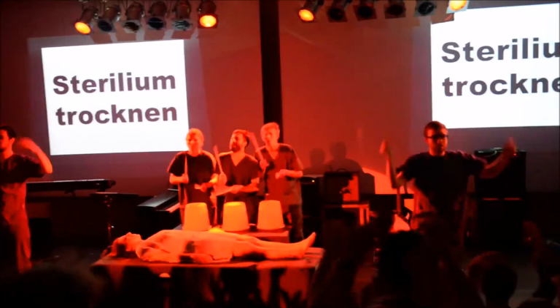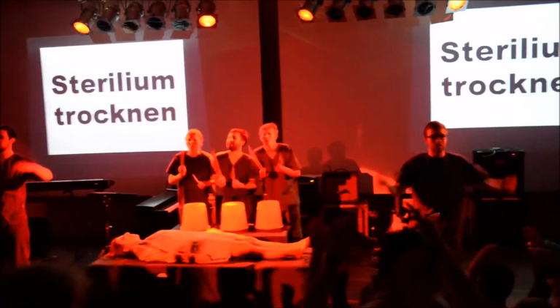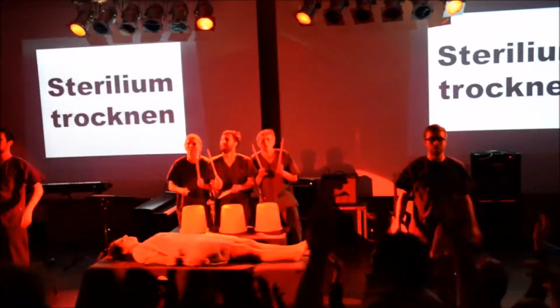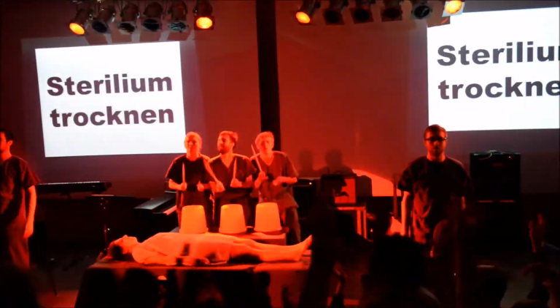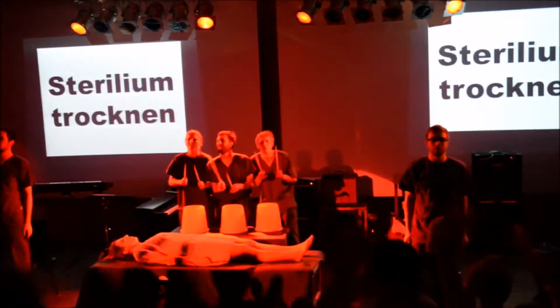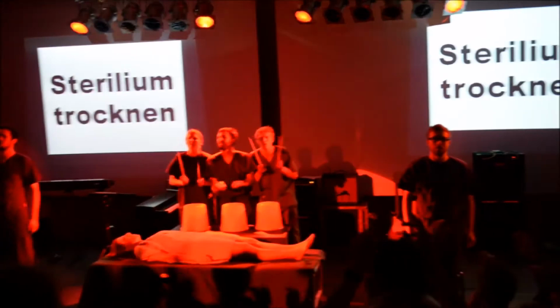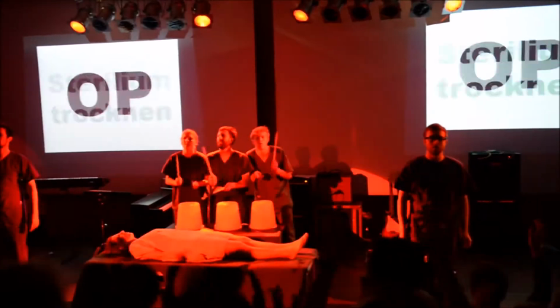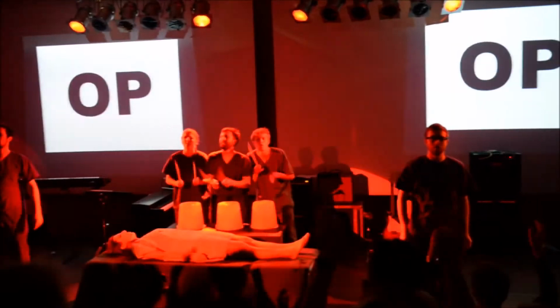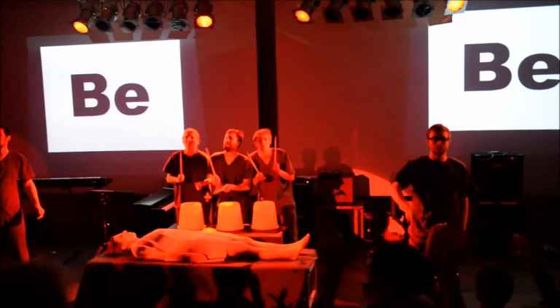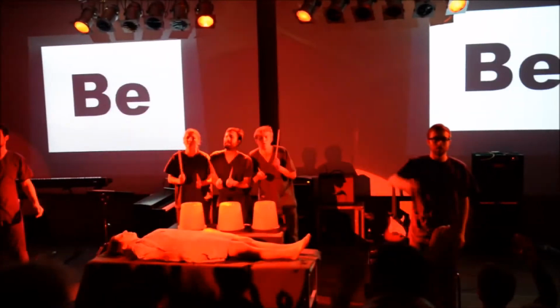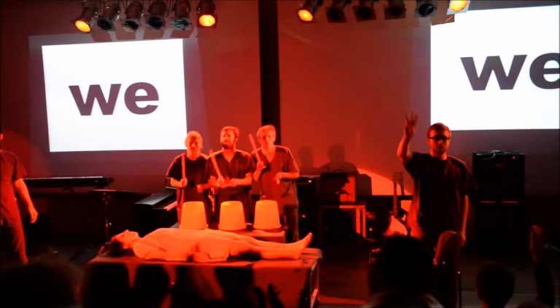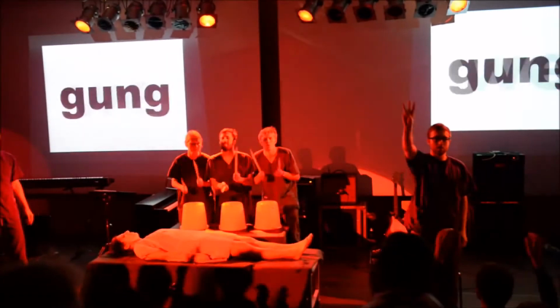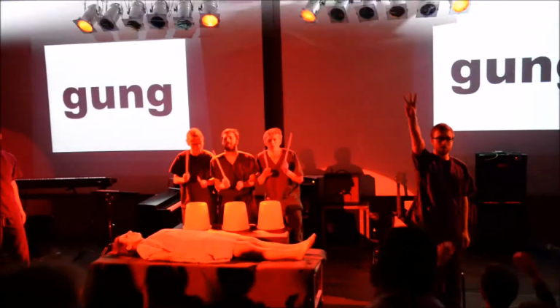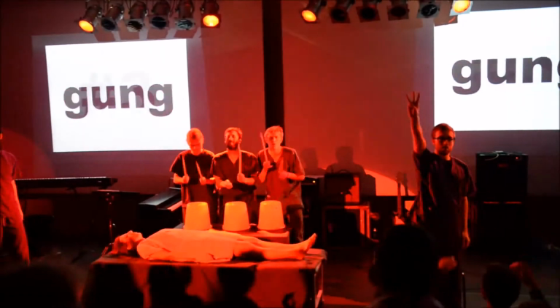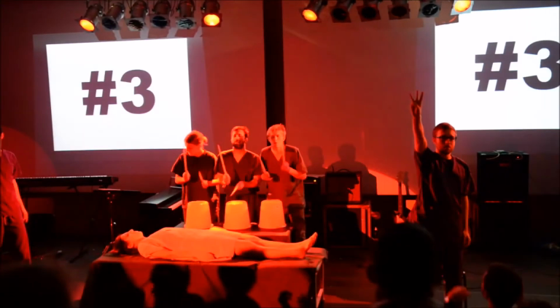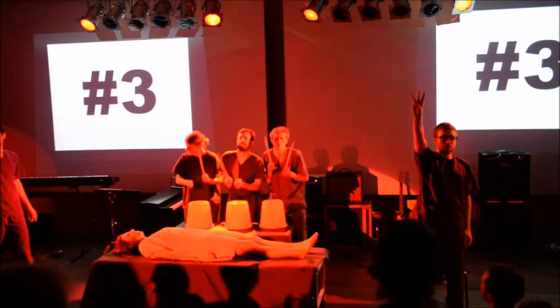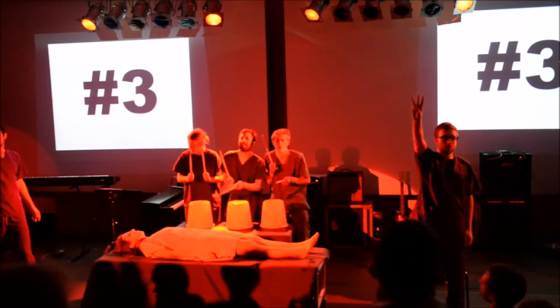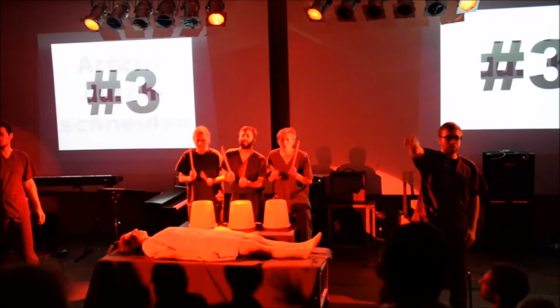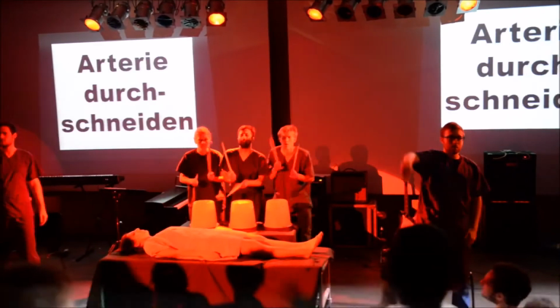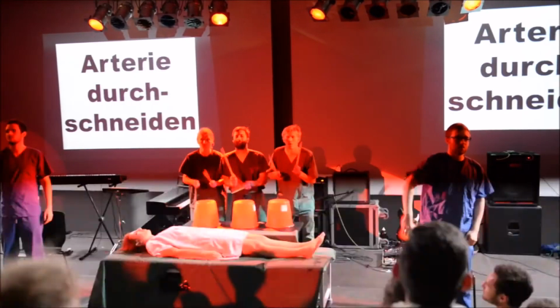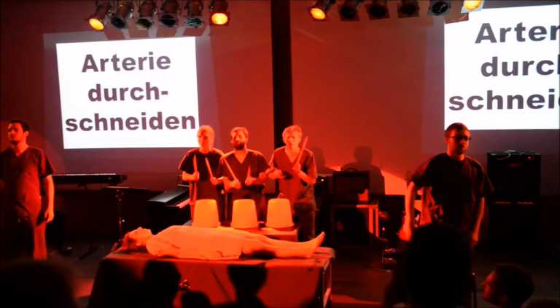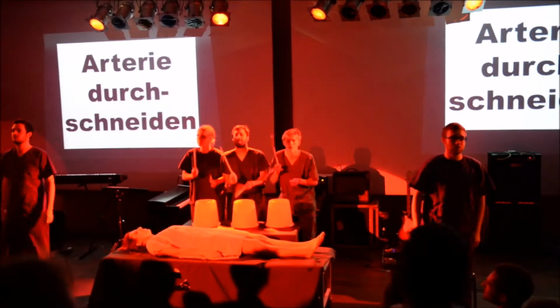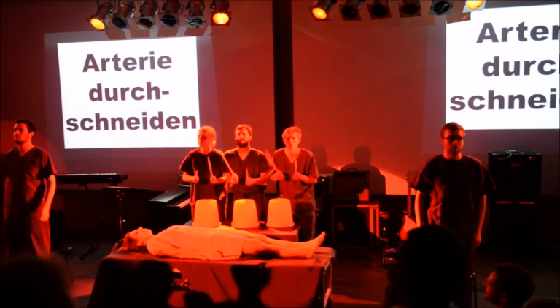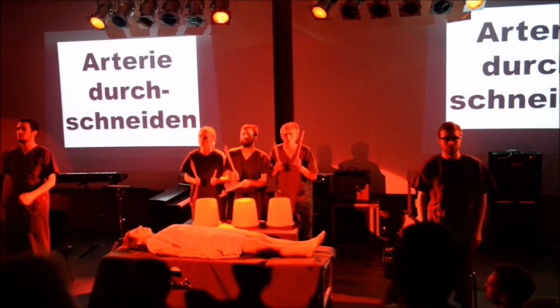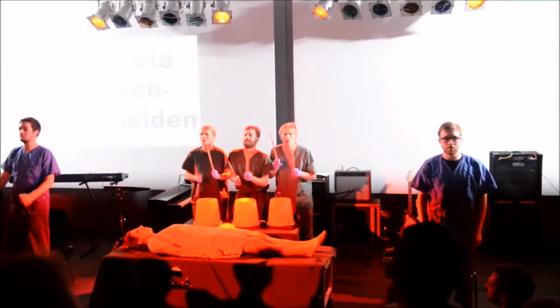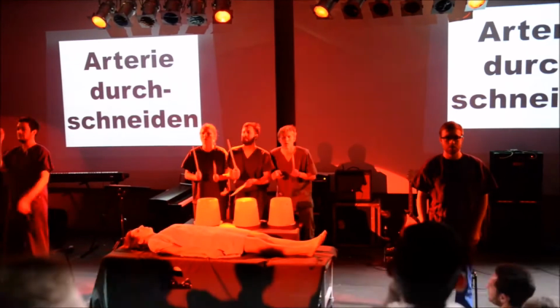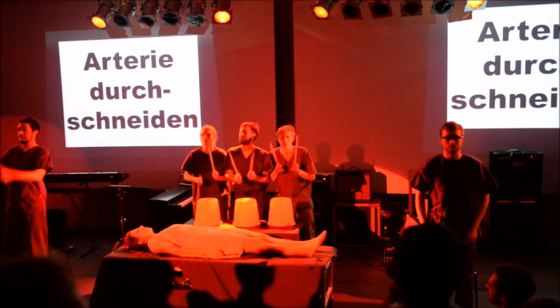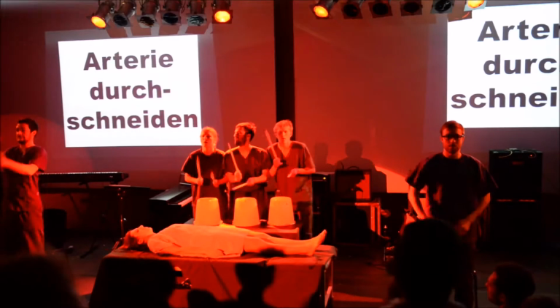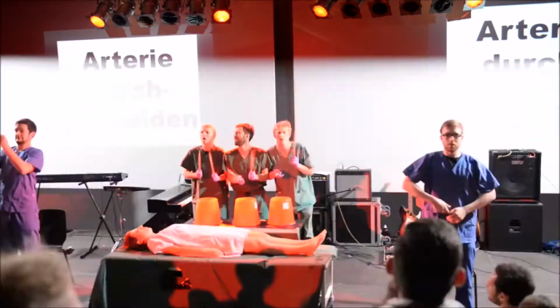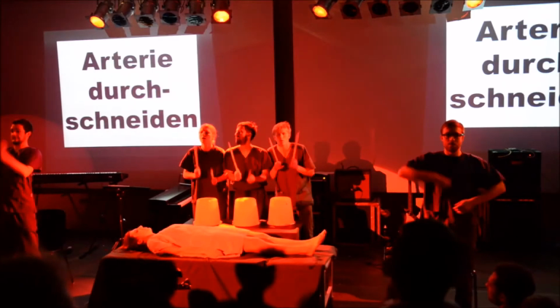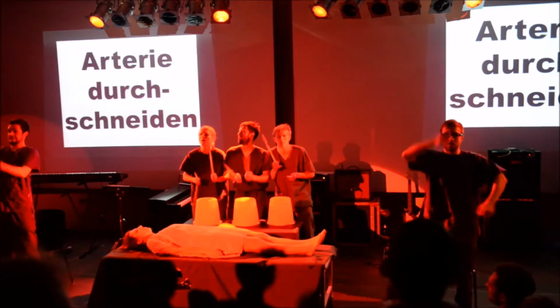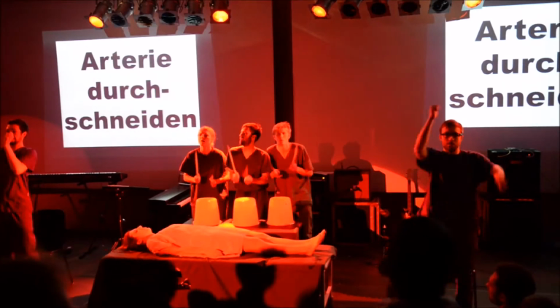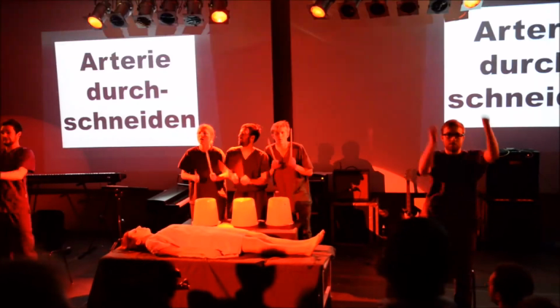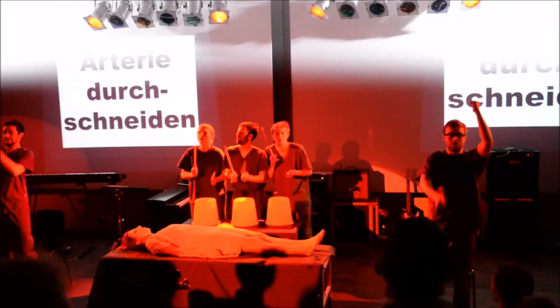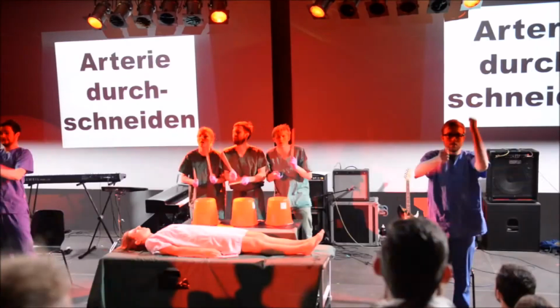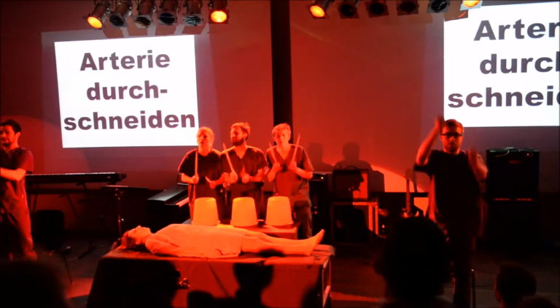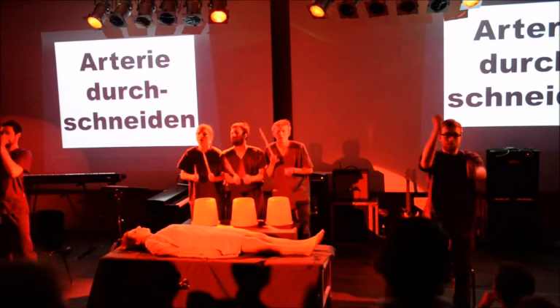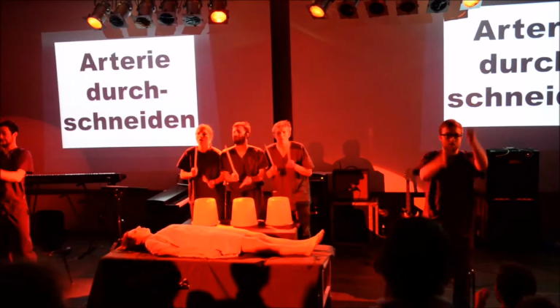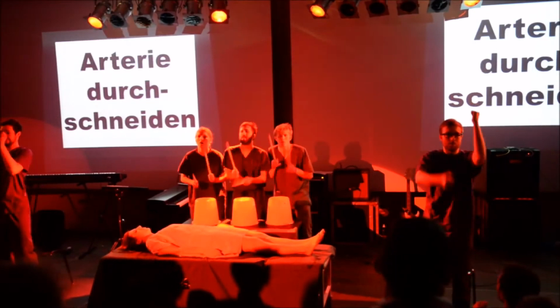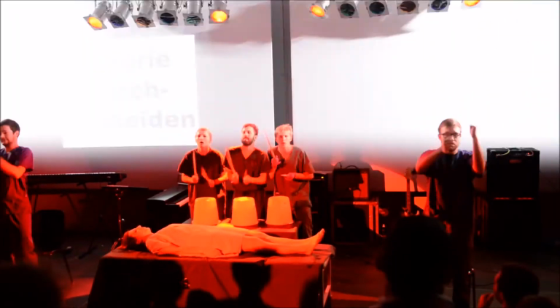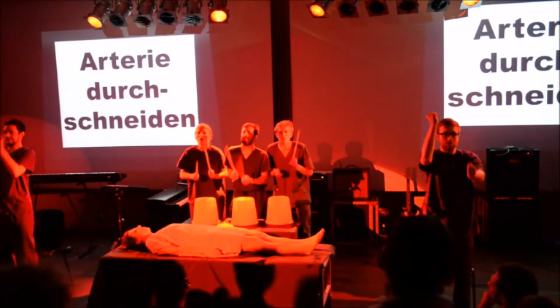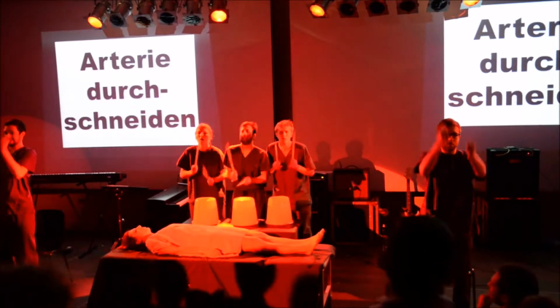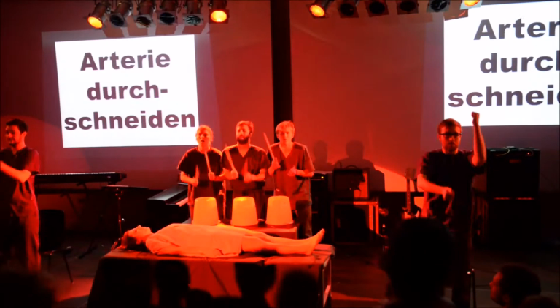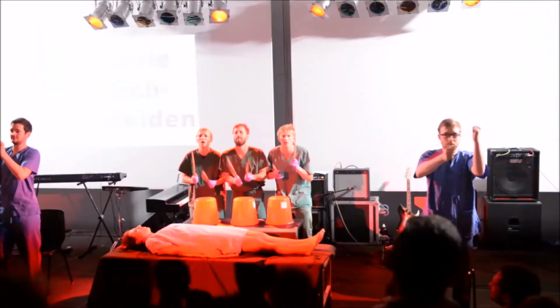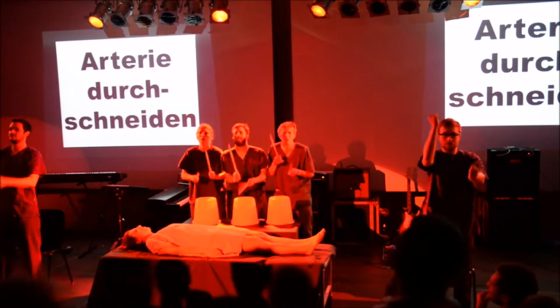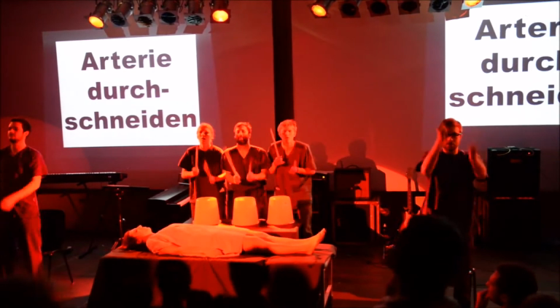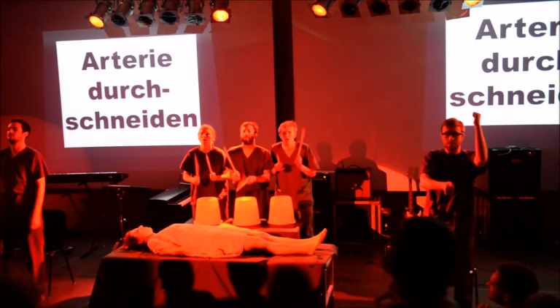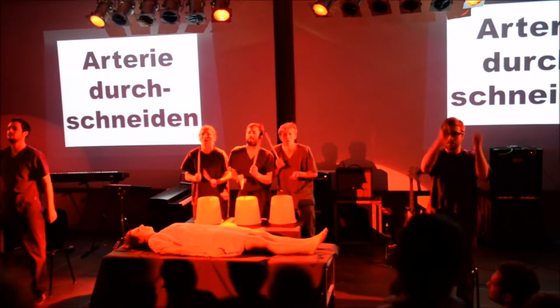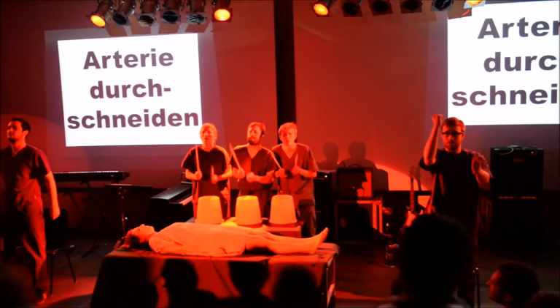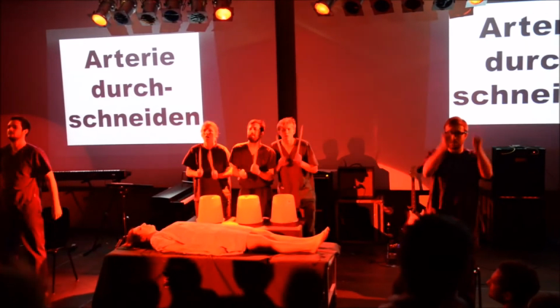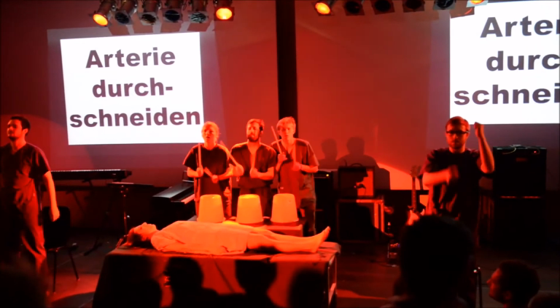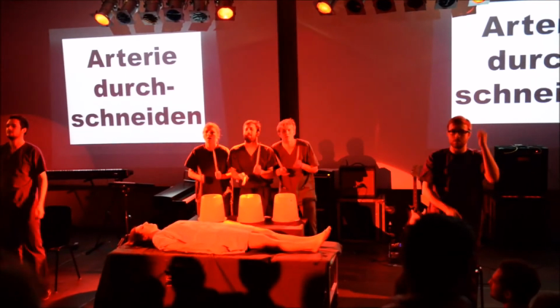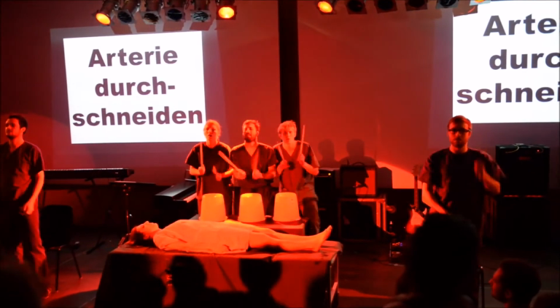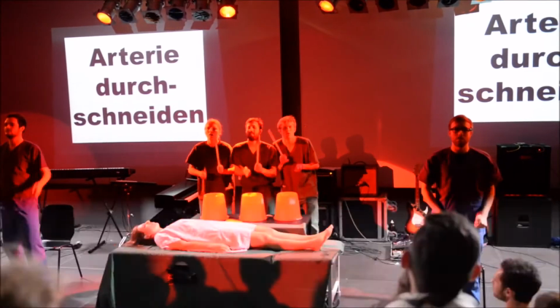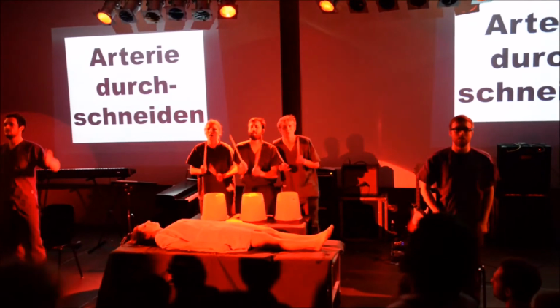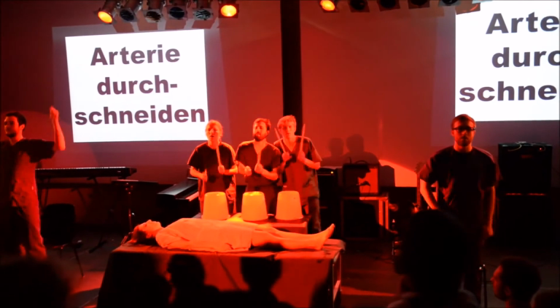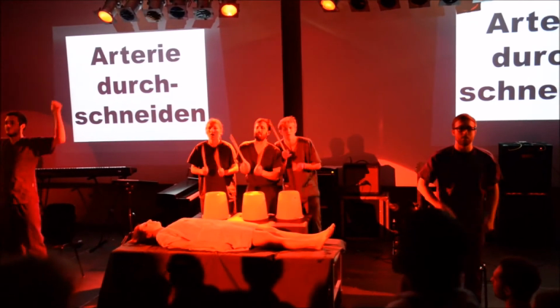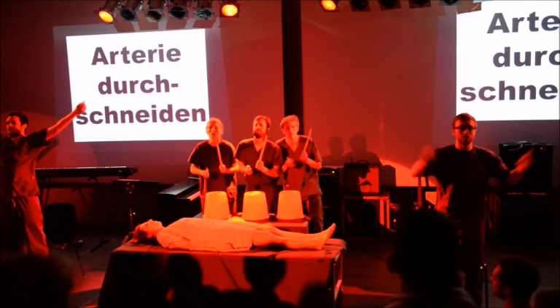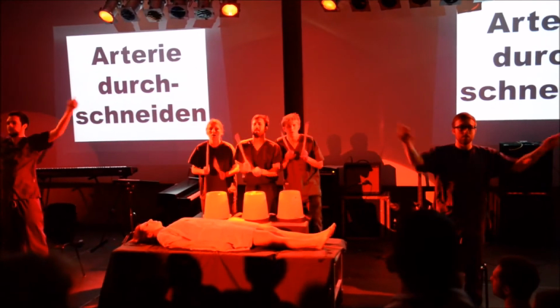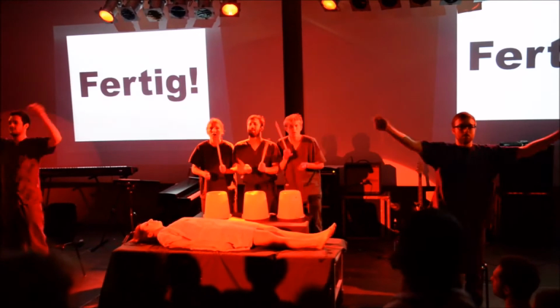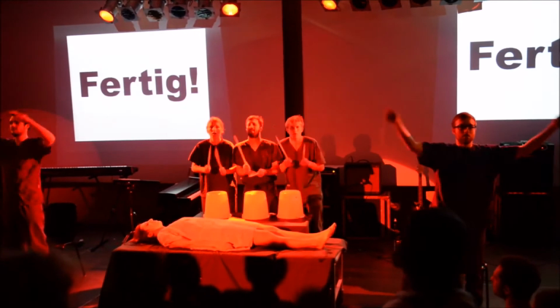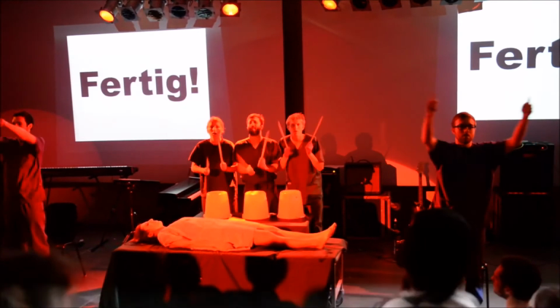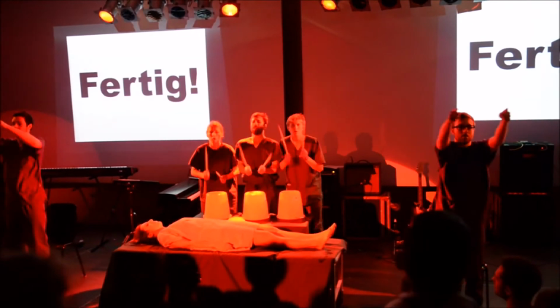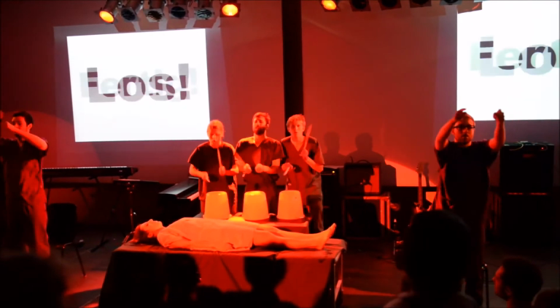OP-Bewegung Nummer 3: Die Arterie durchschneiden. Fertig, los!